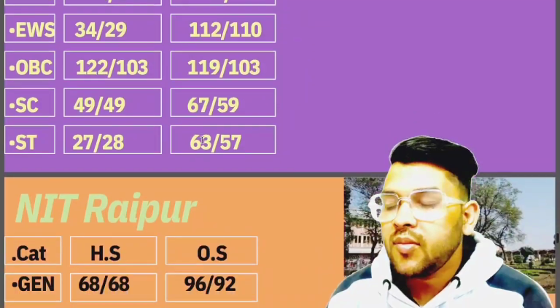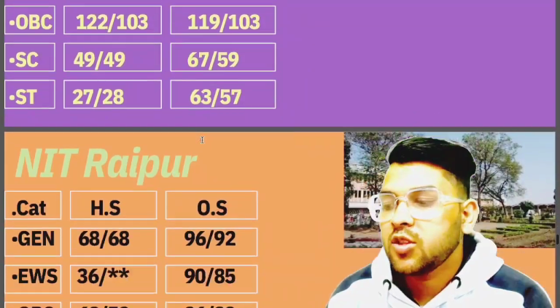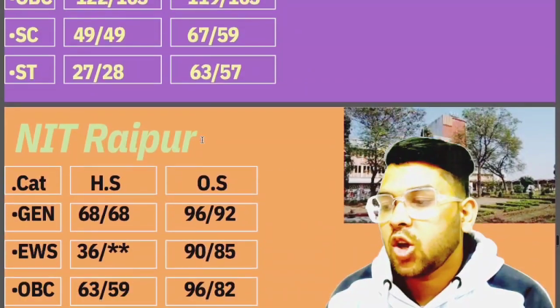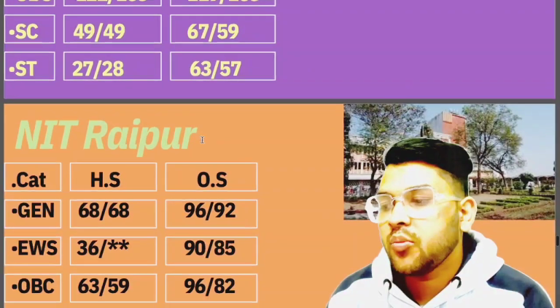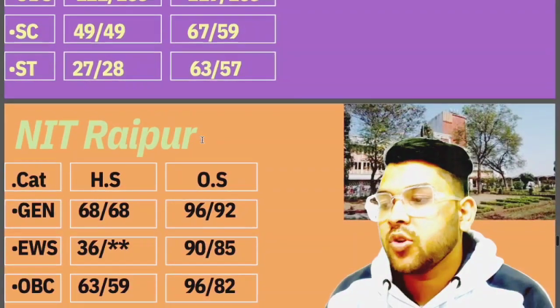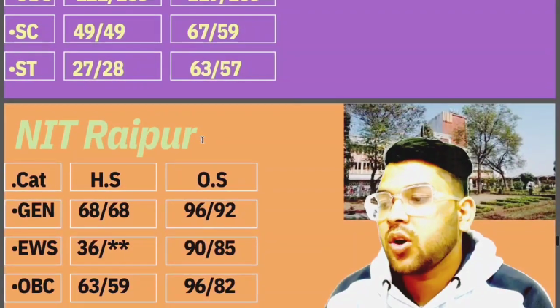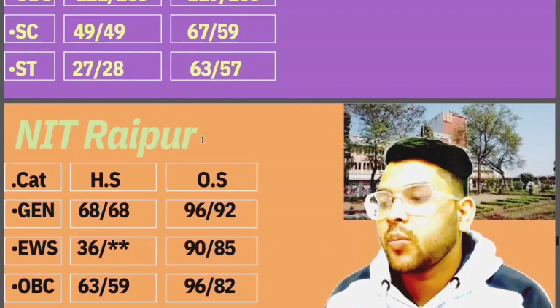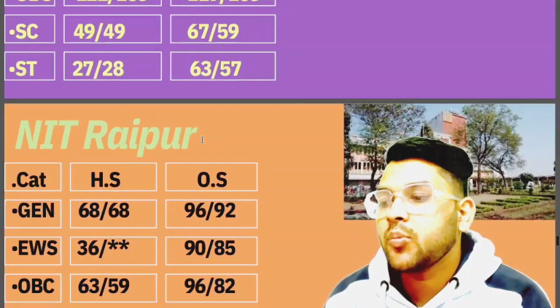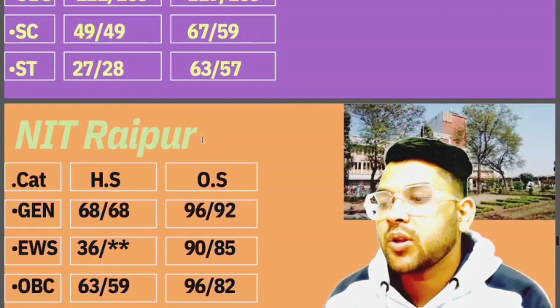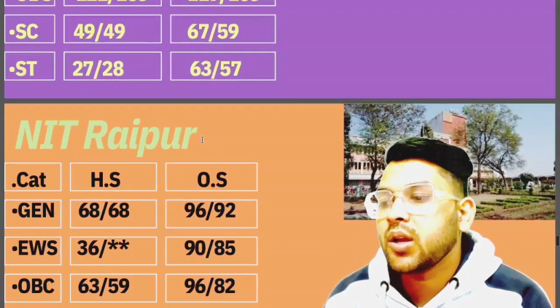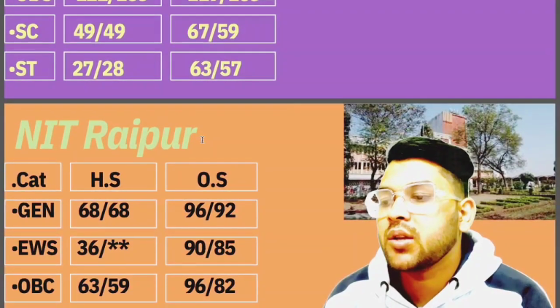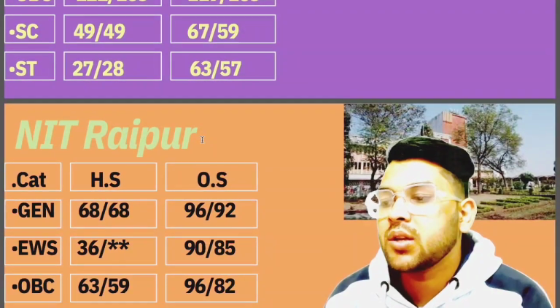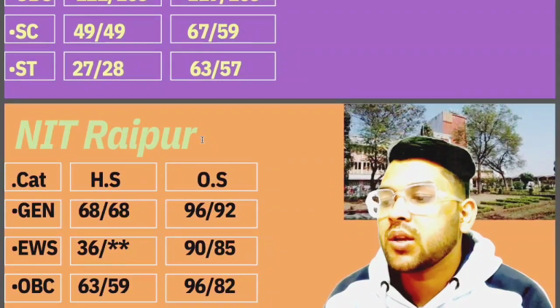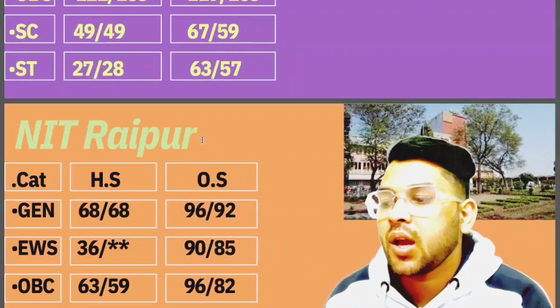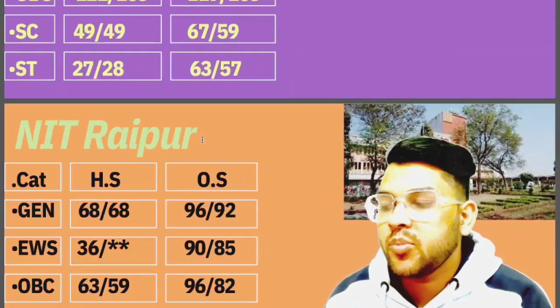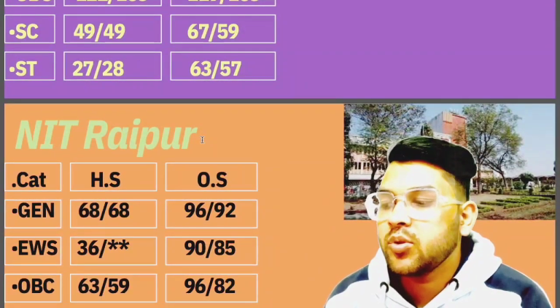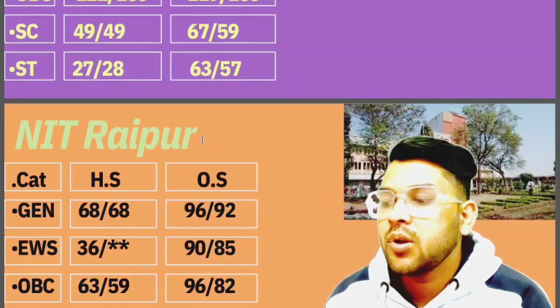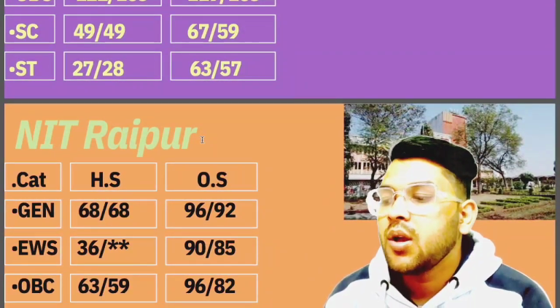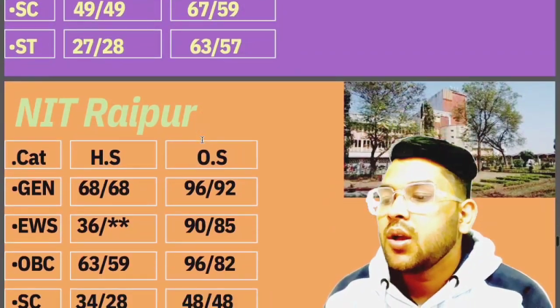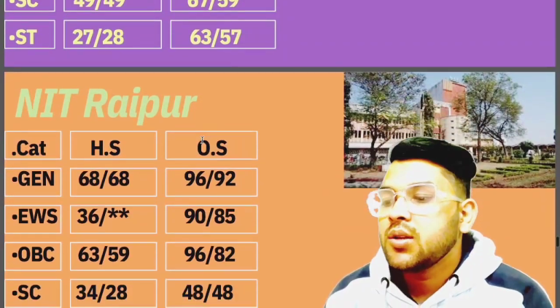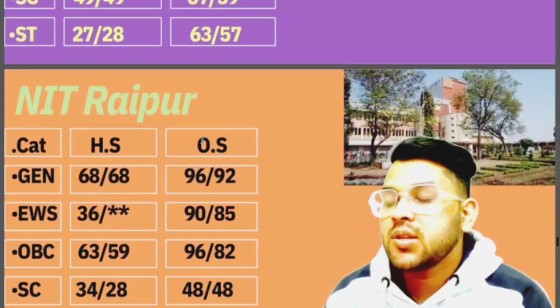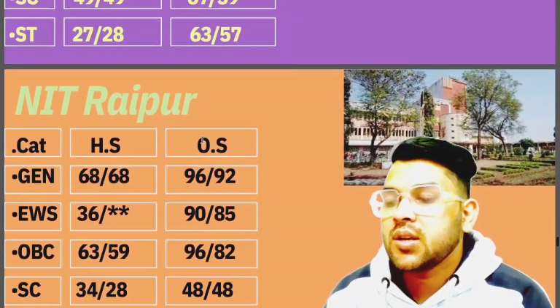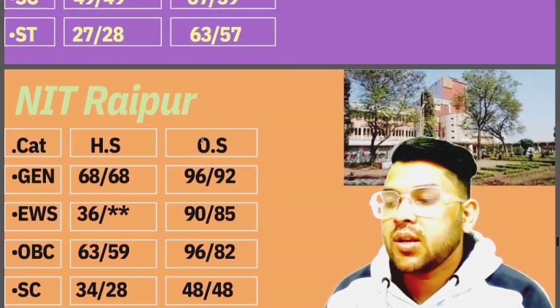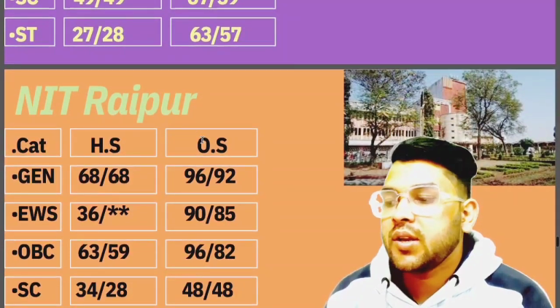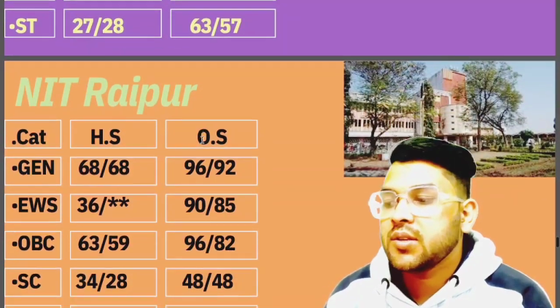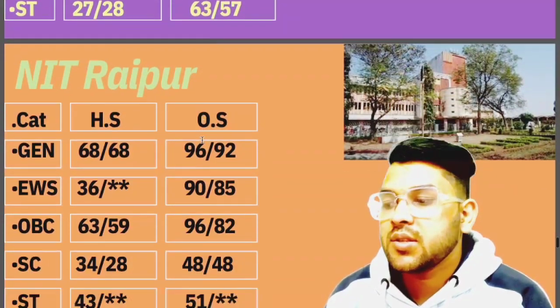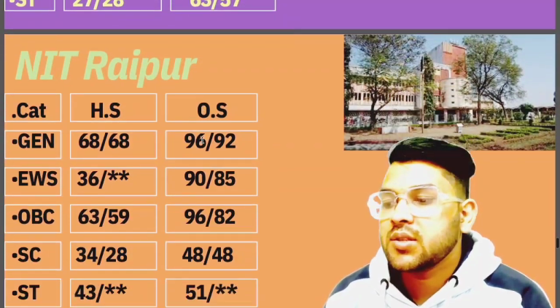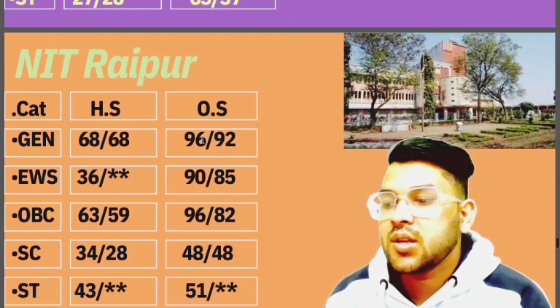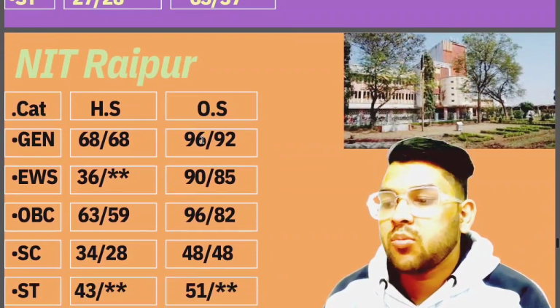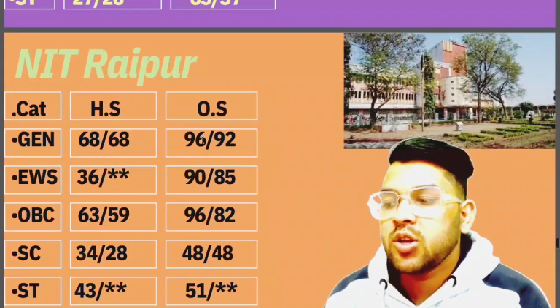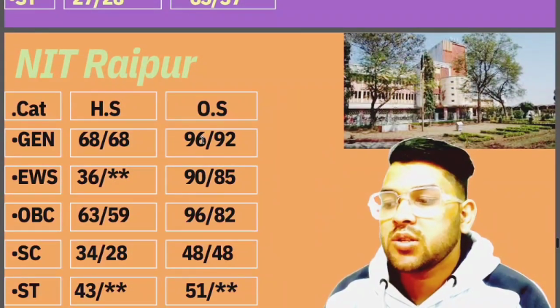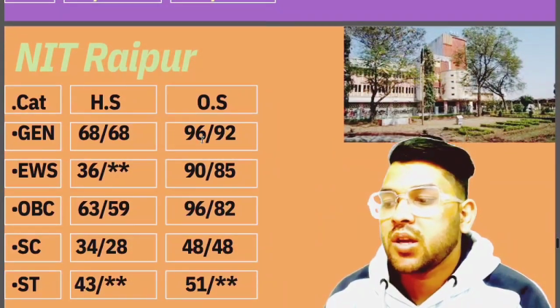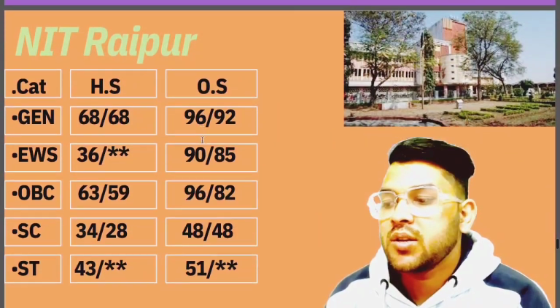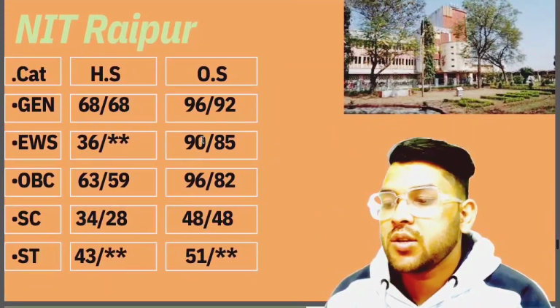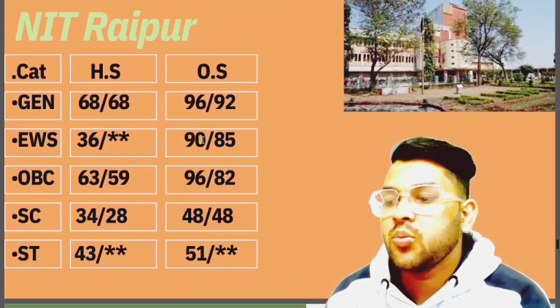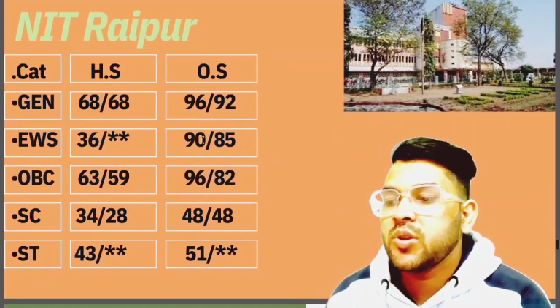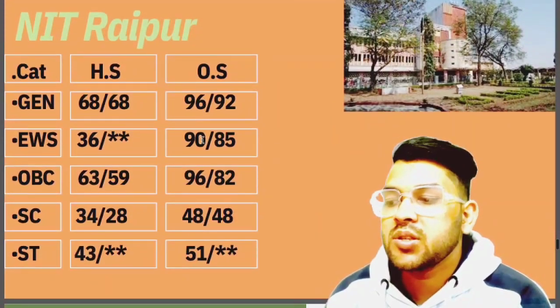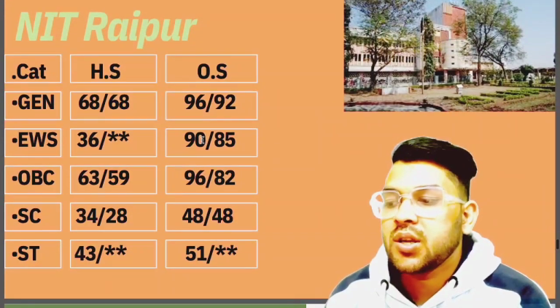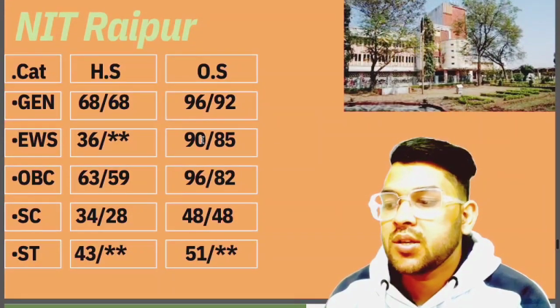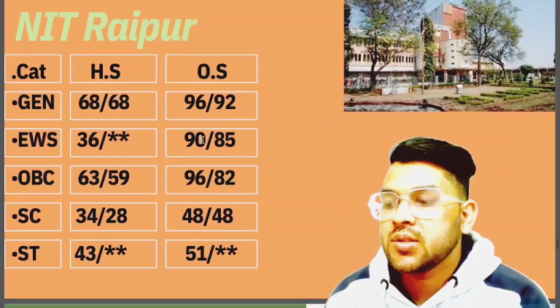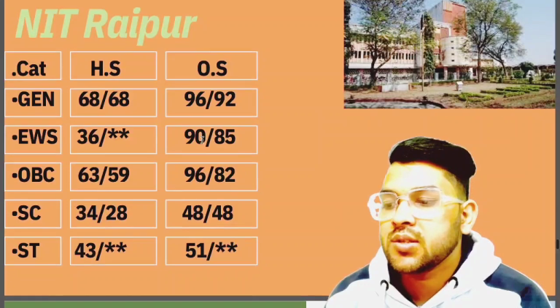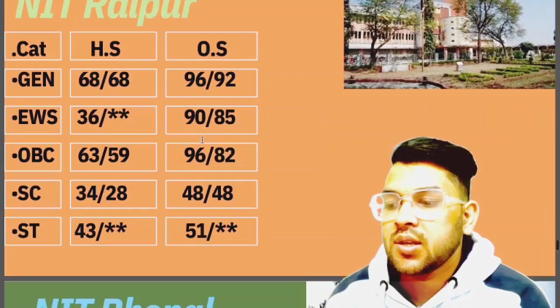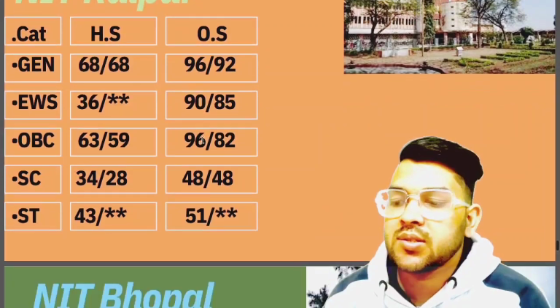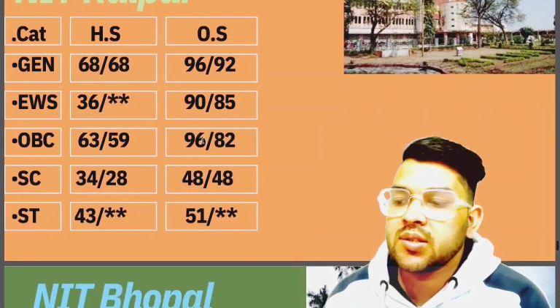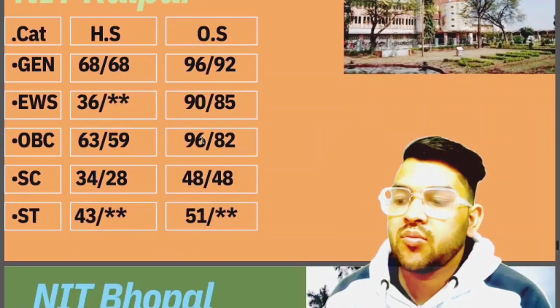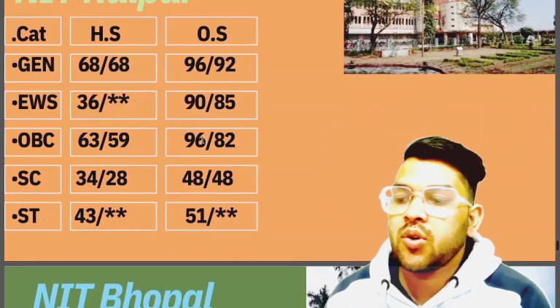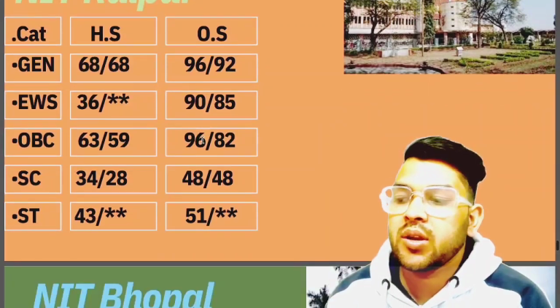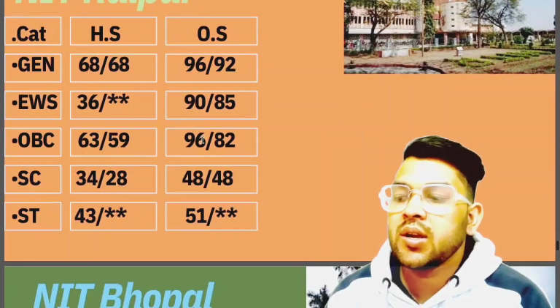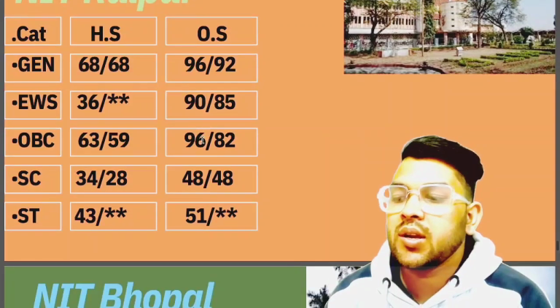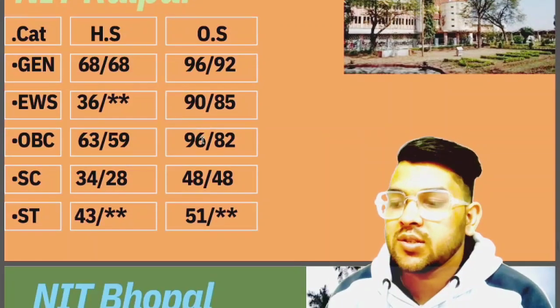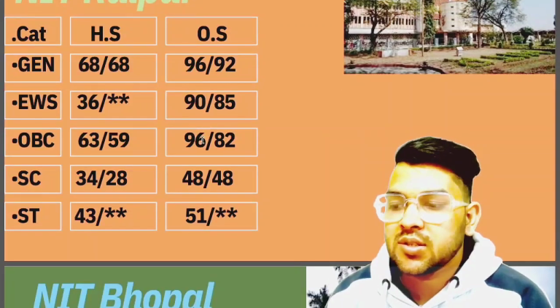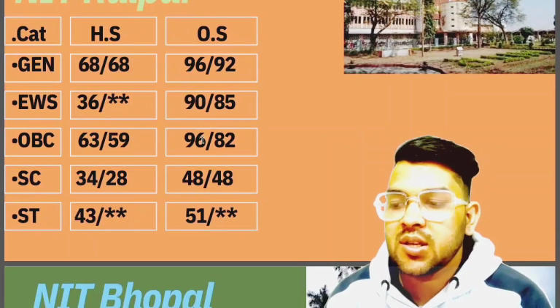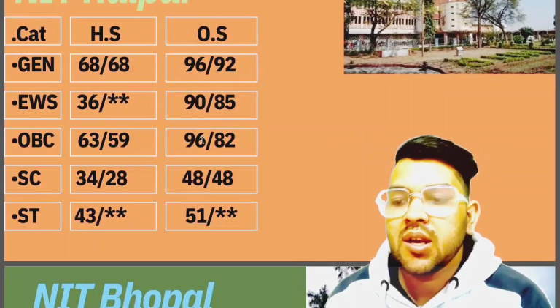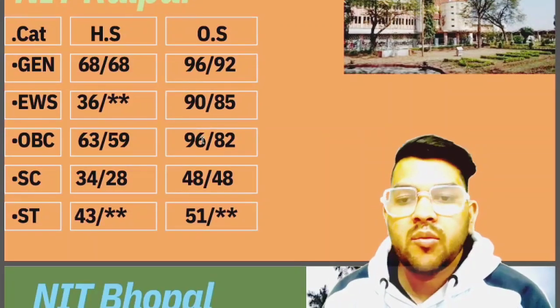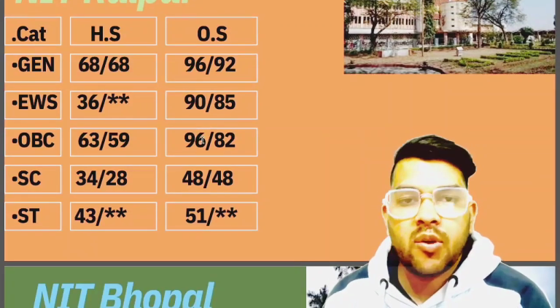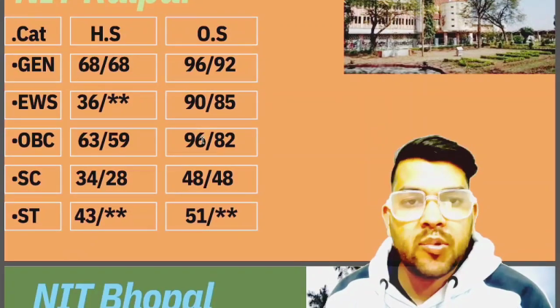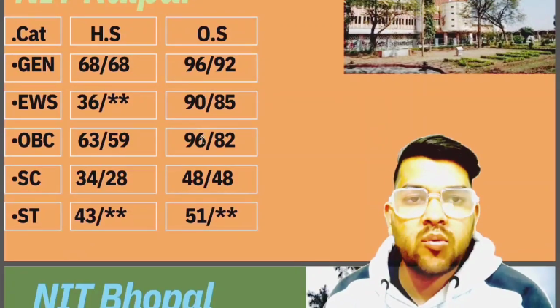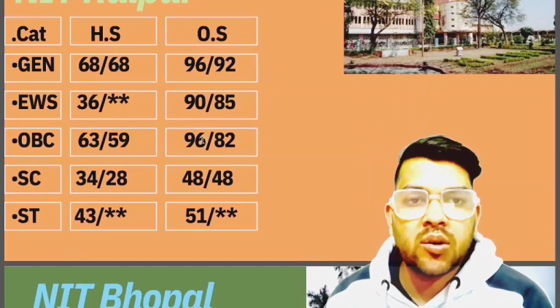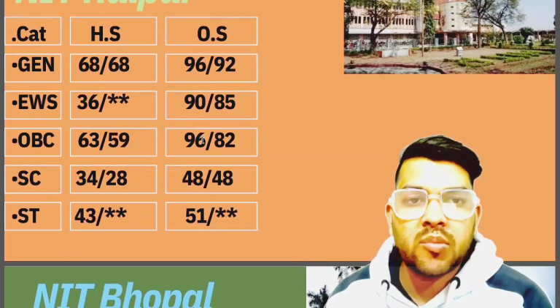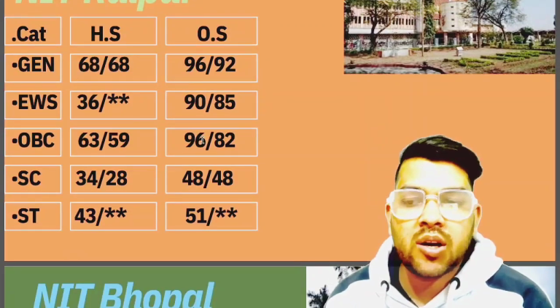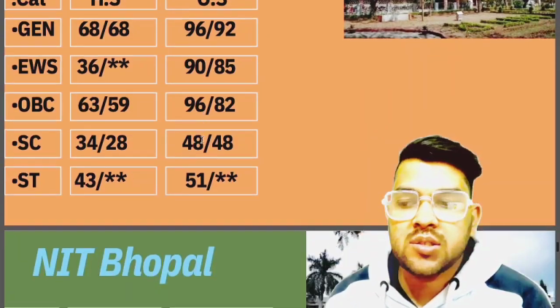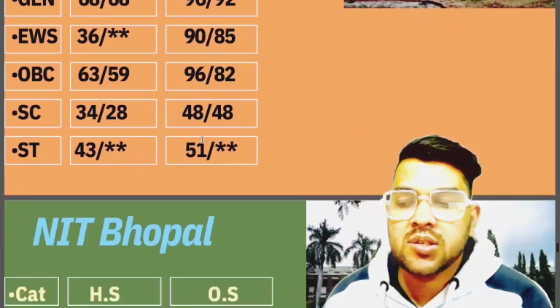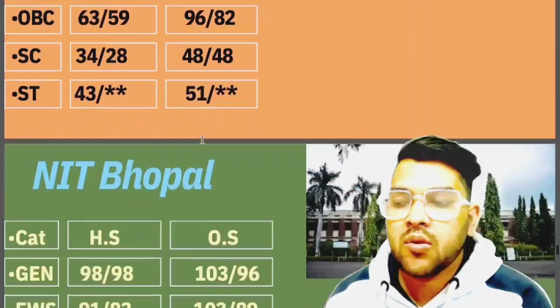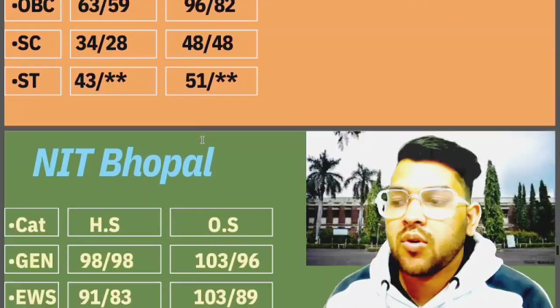Now if you talk about NIT Raipur: General 96, EWS 90, OBC 96, SC 48, ST 51 marks is required.